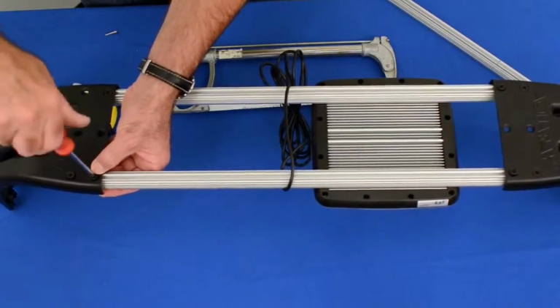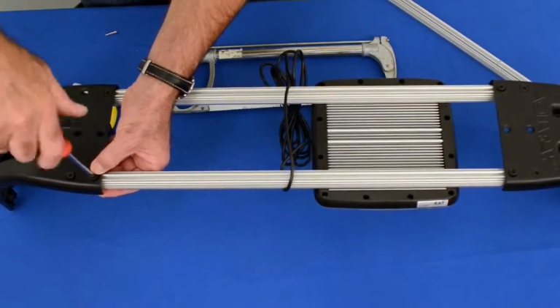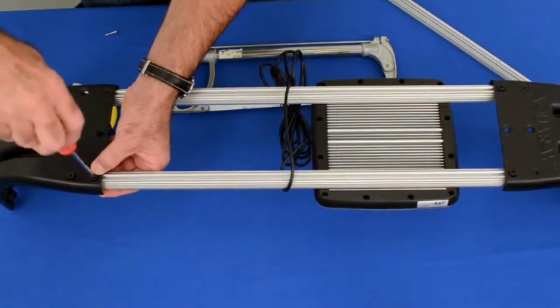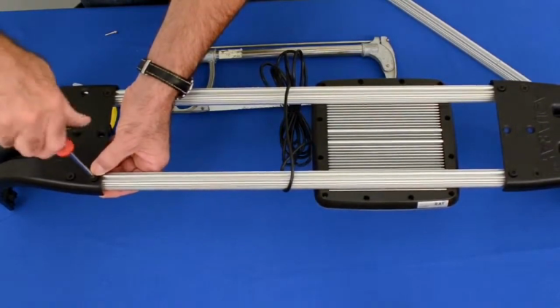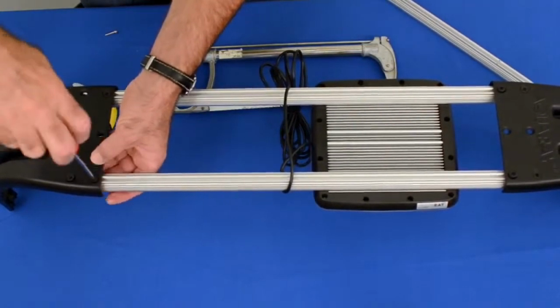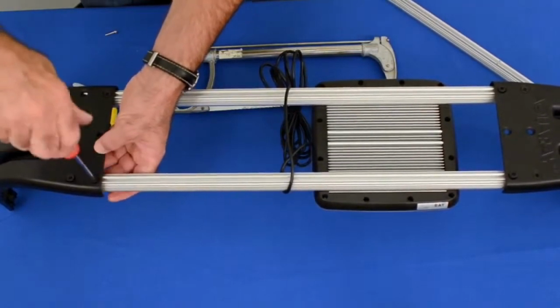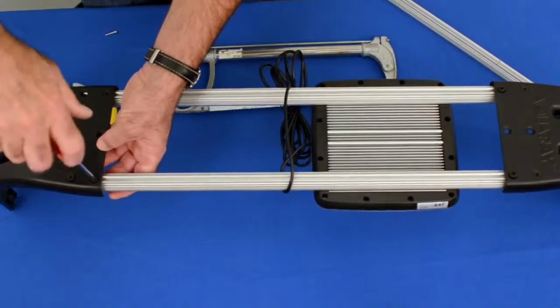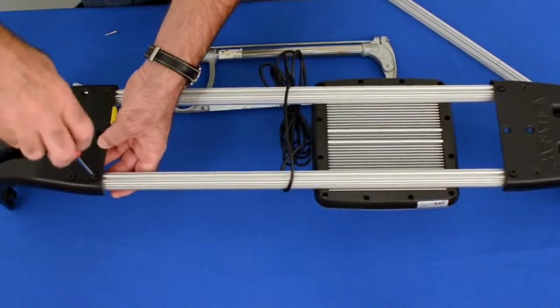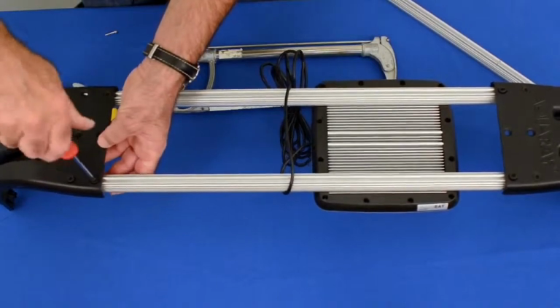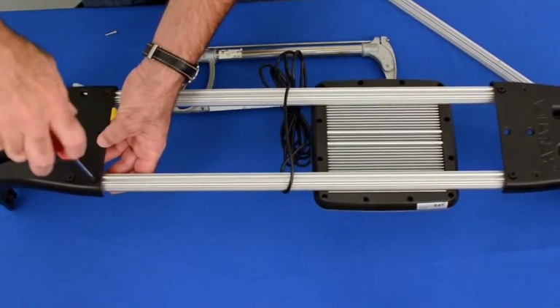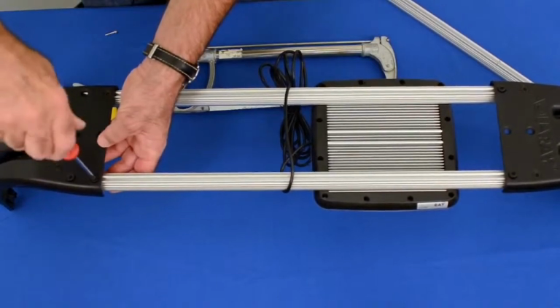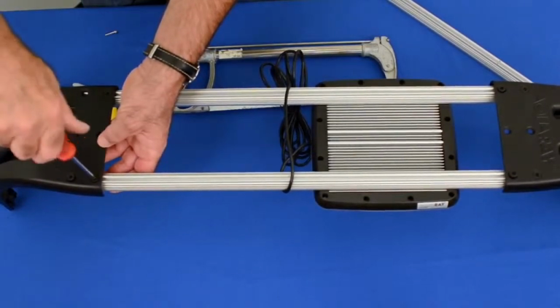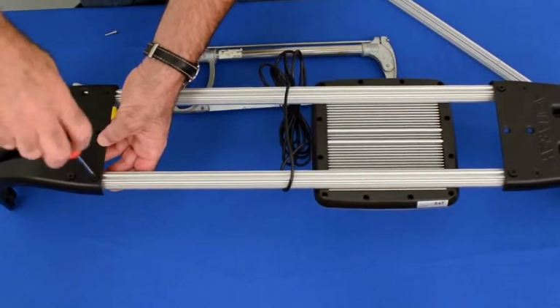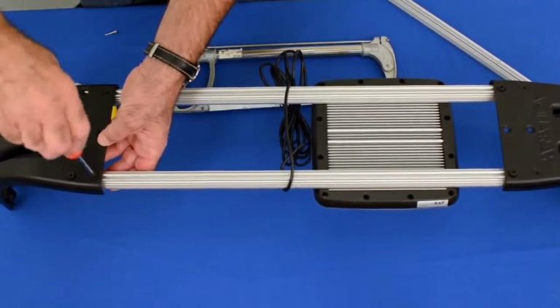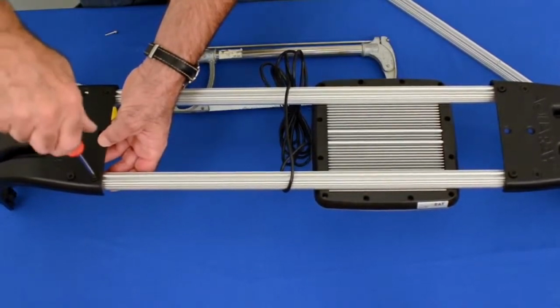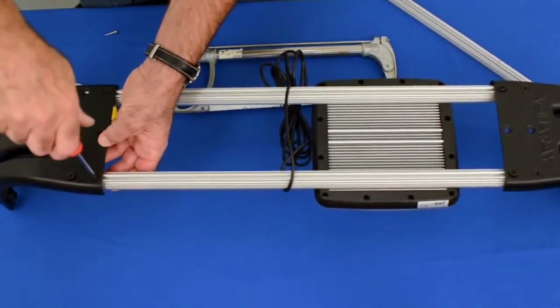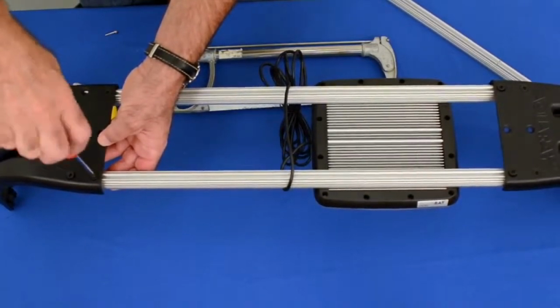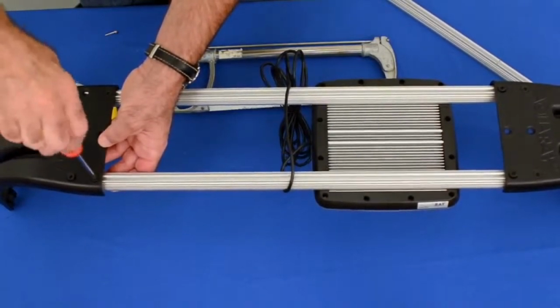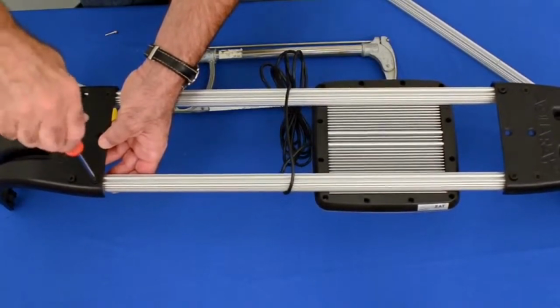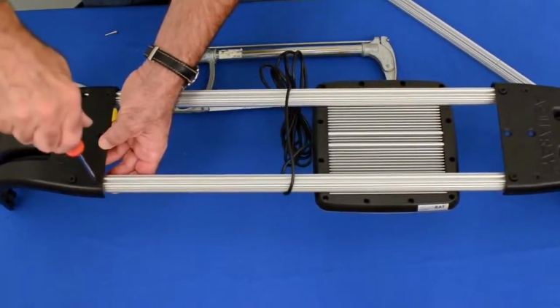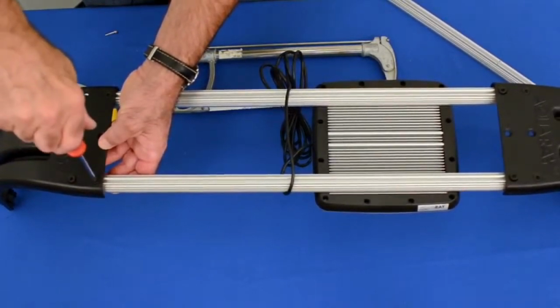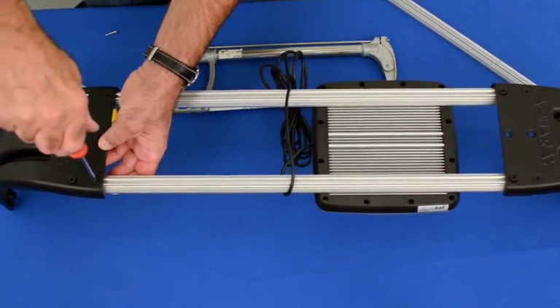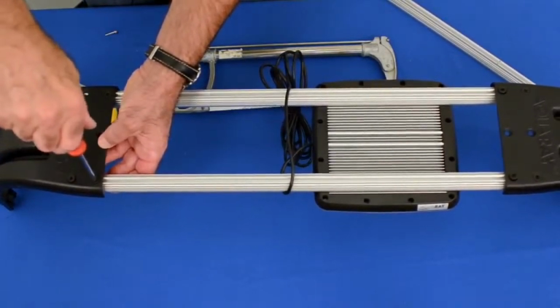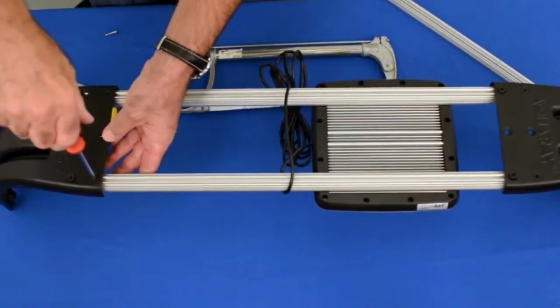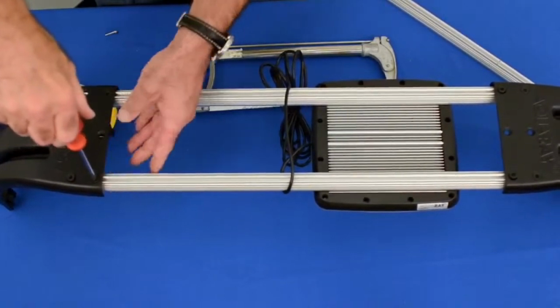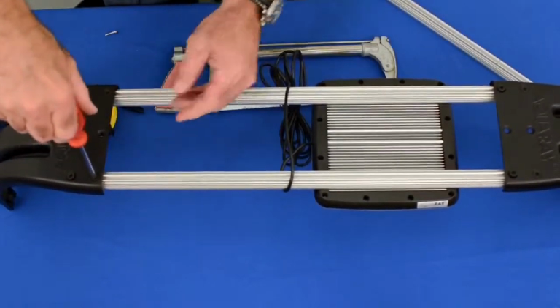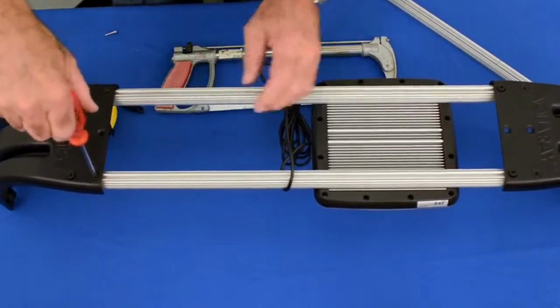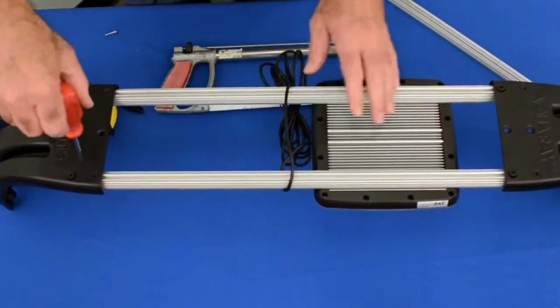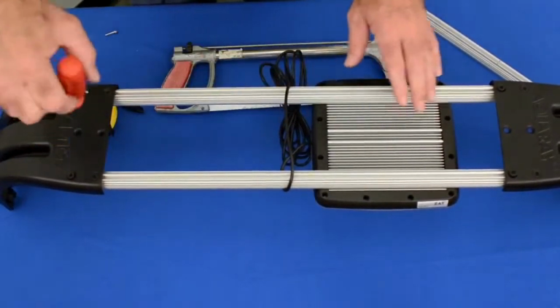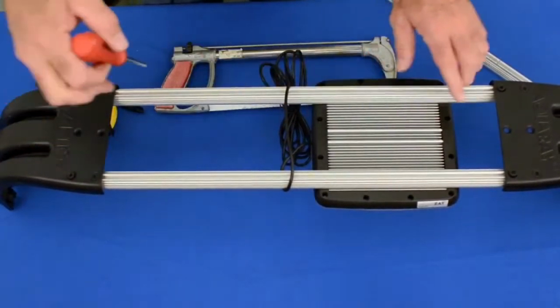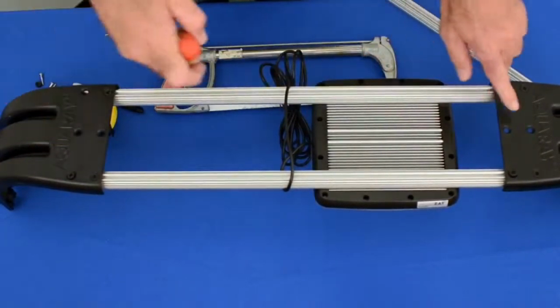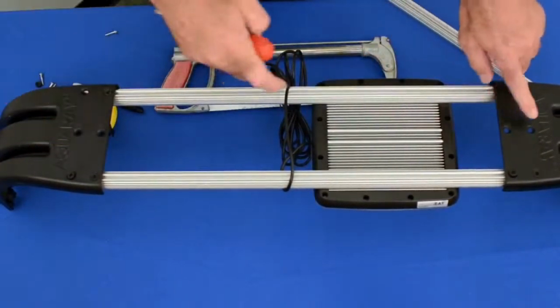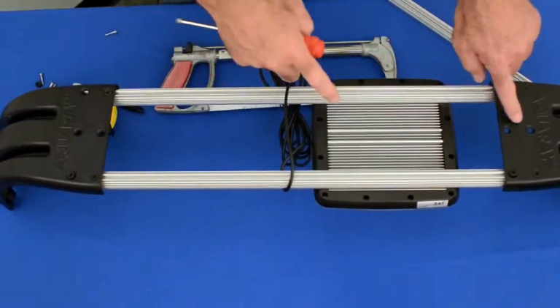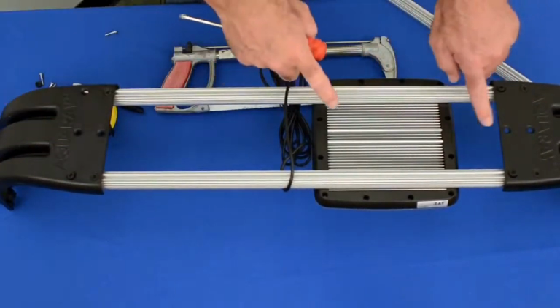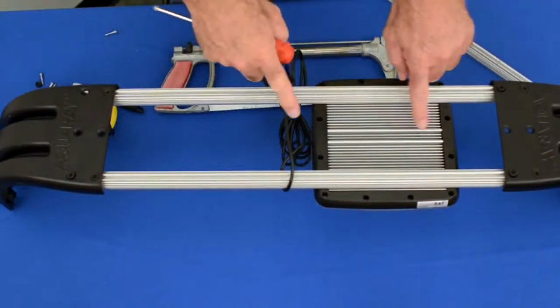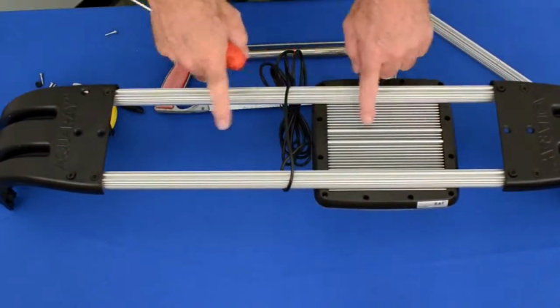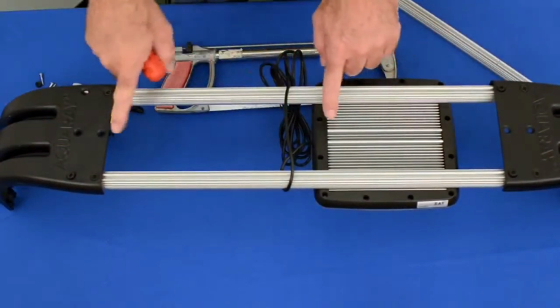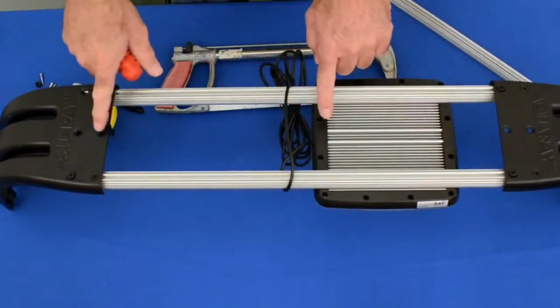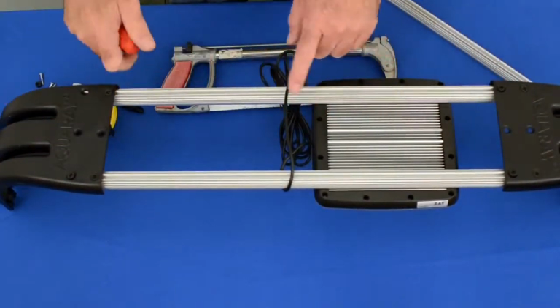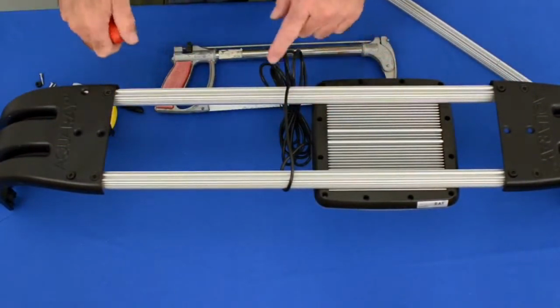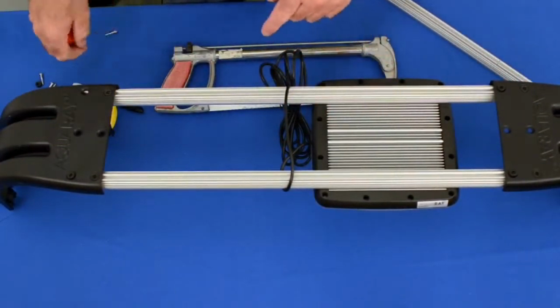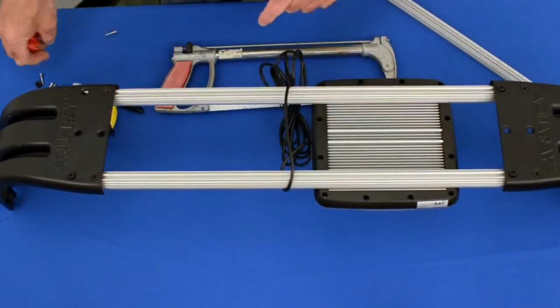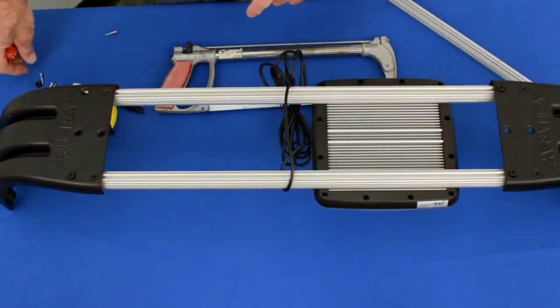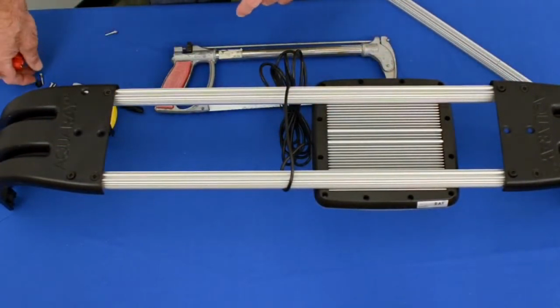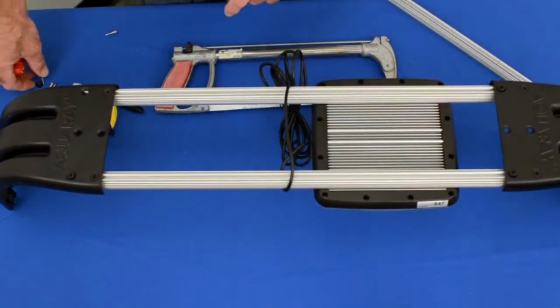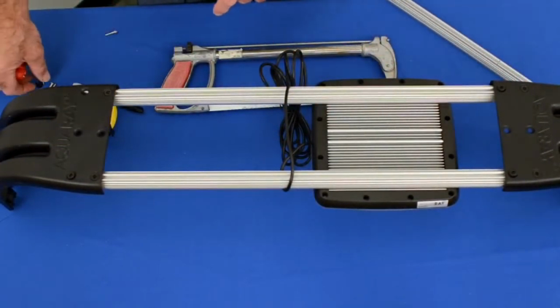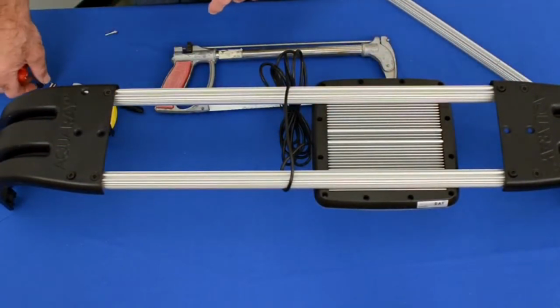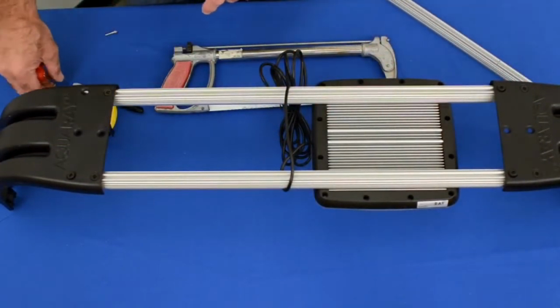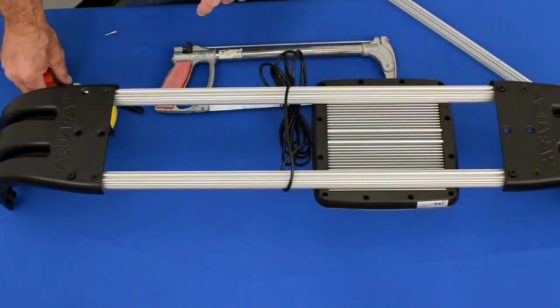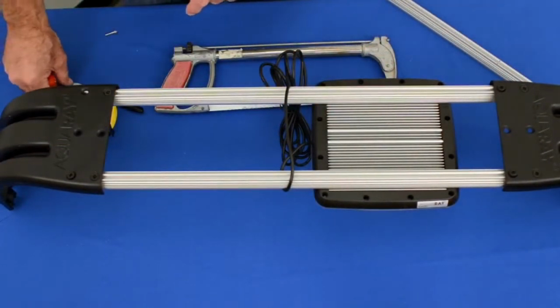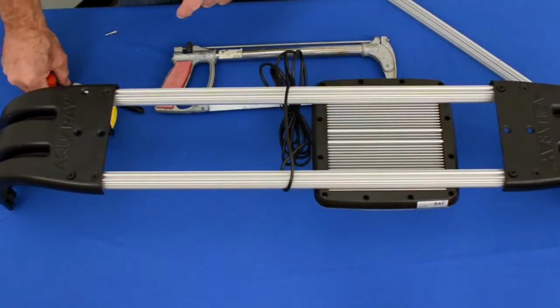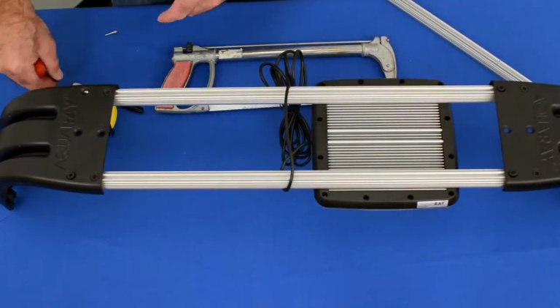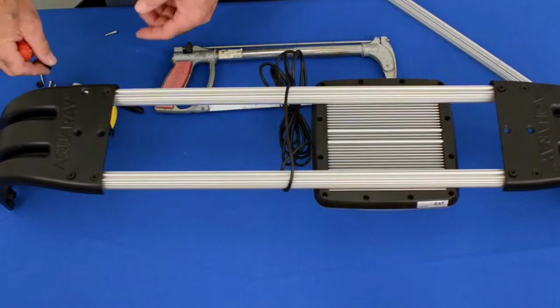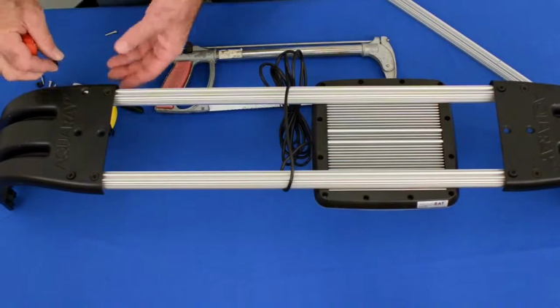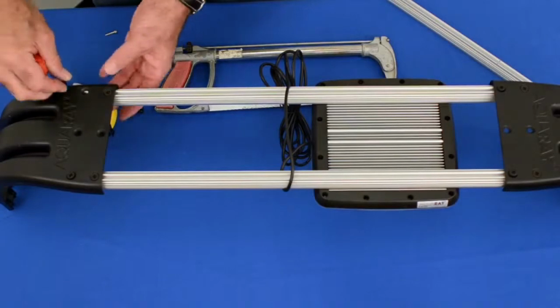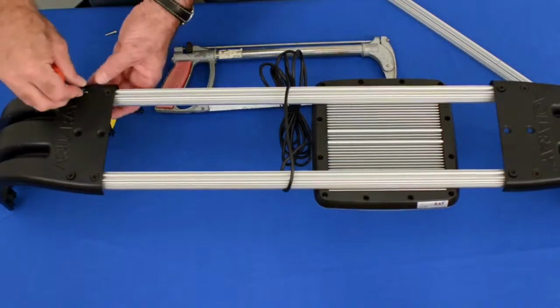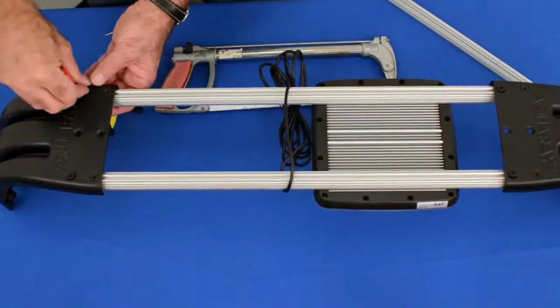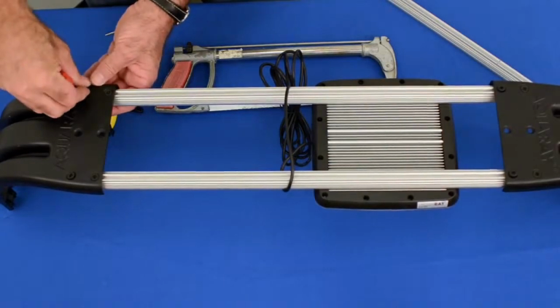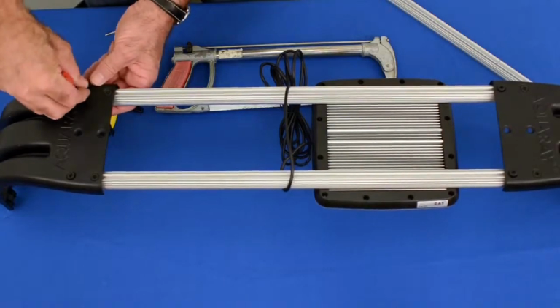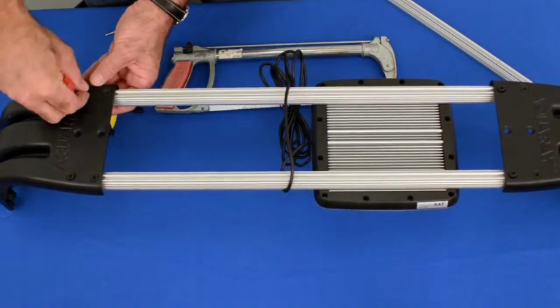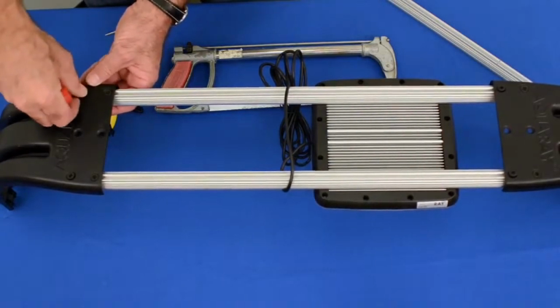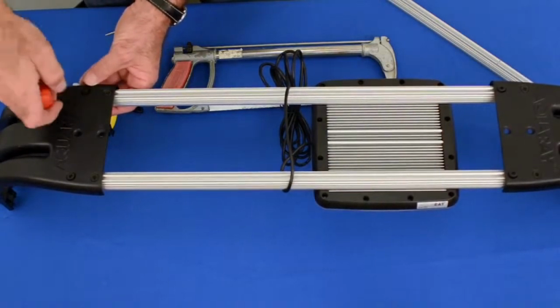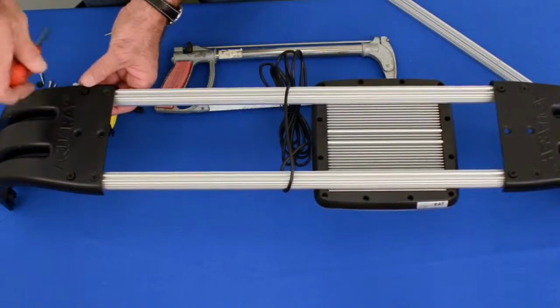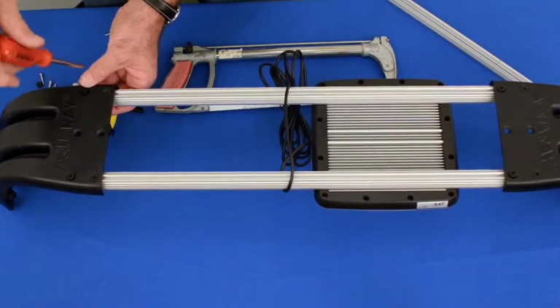The manufacturer does not recommend using a single rail in the center for stability reasons.